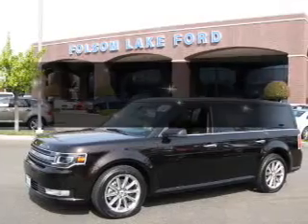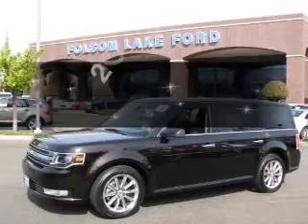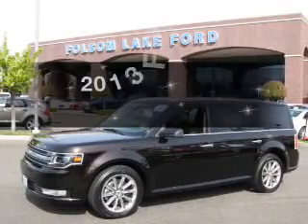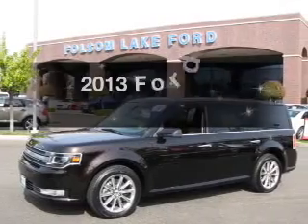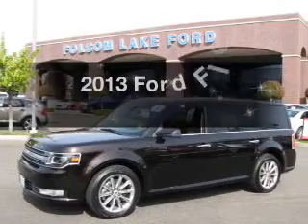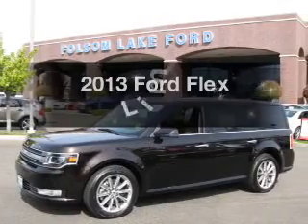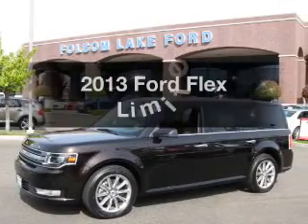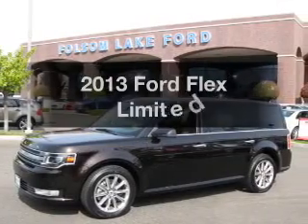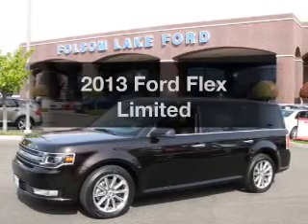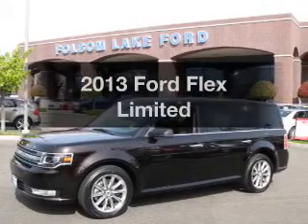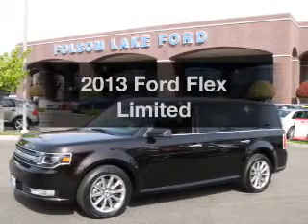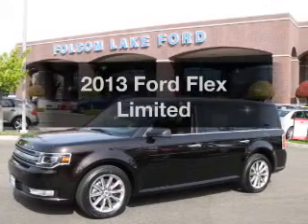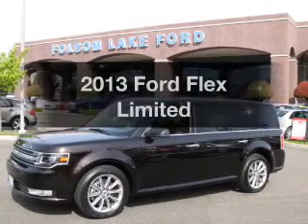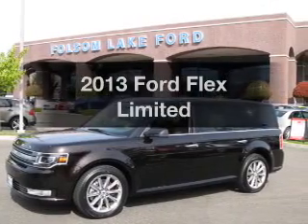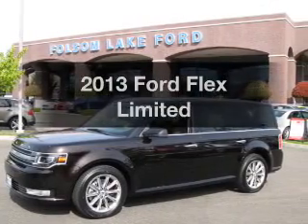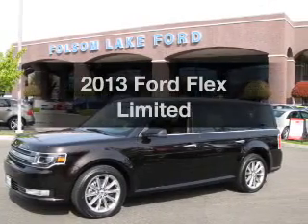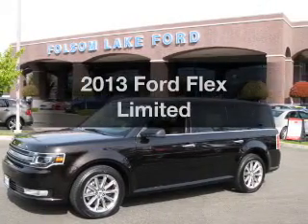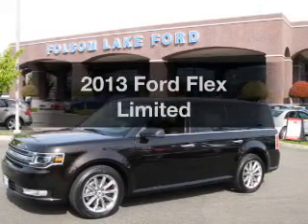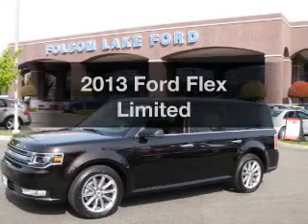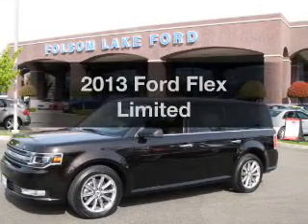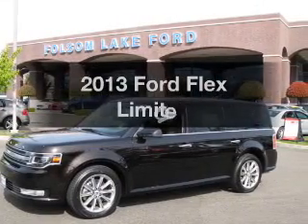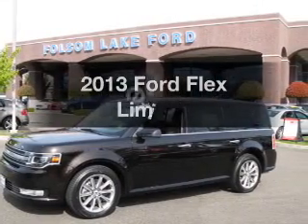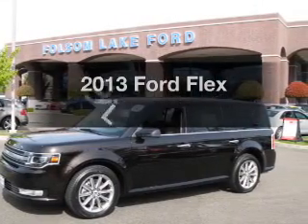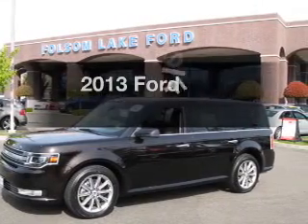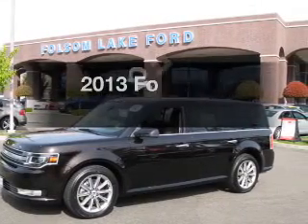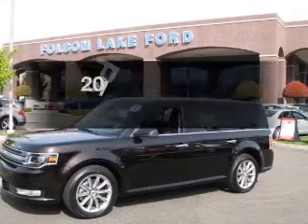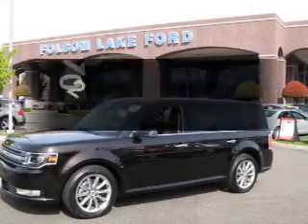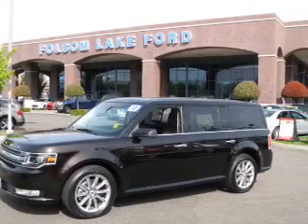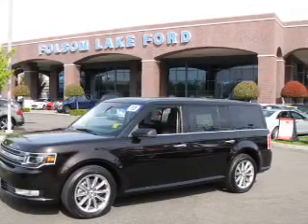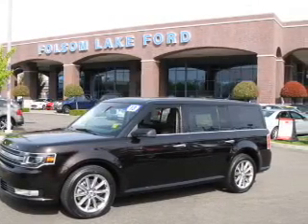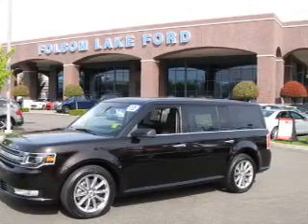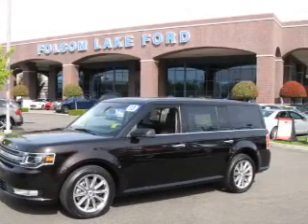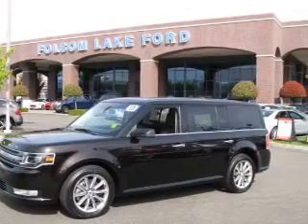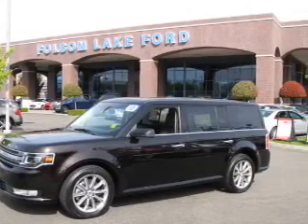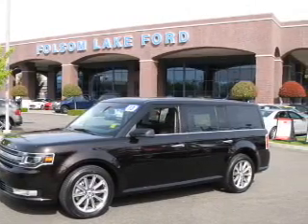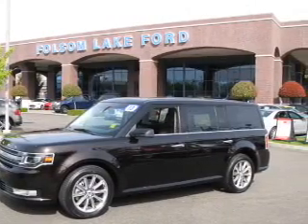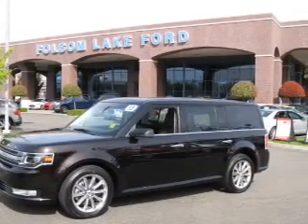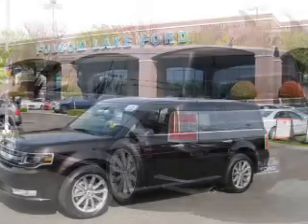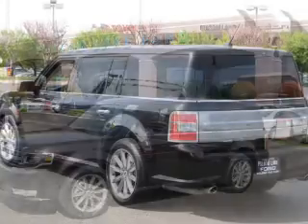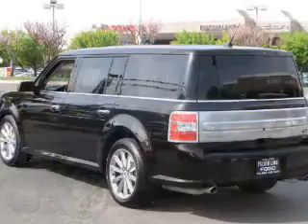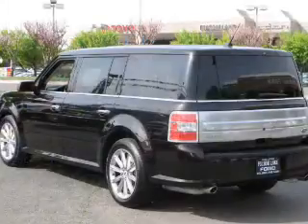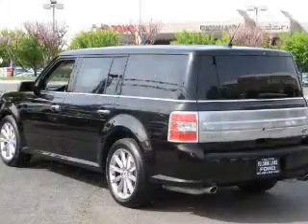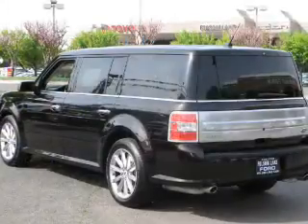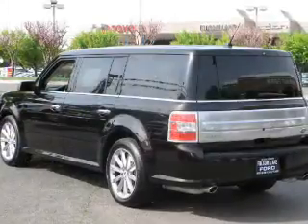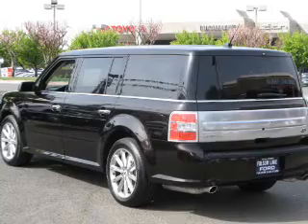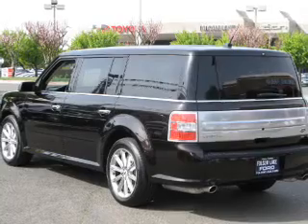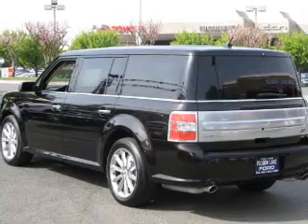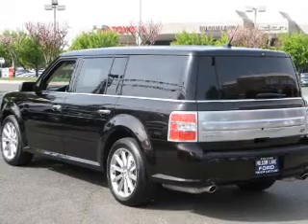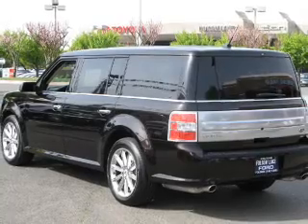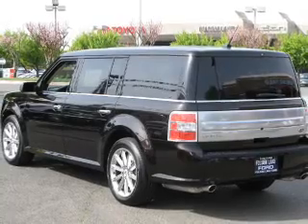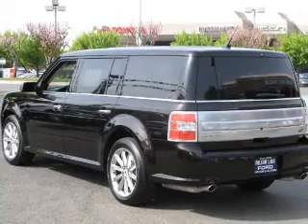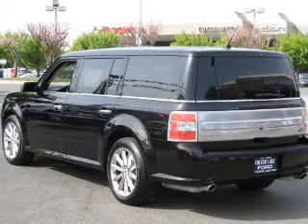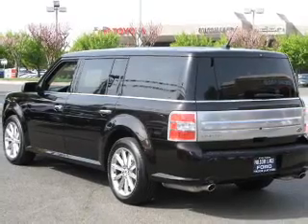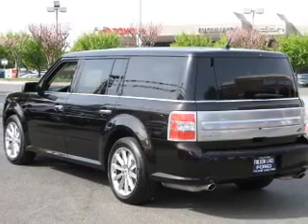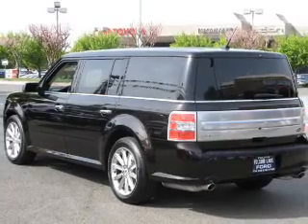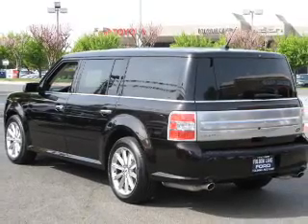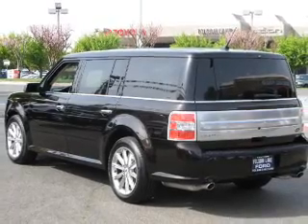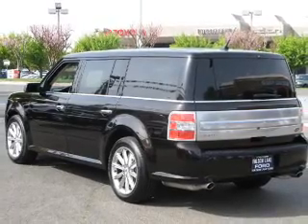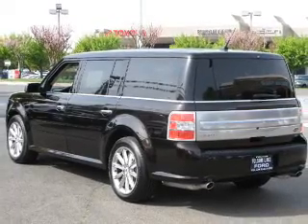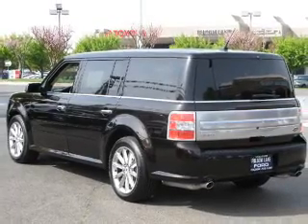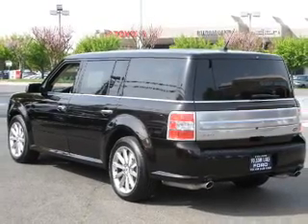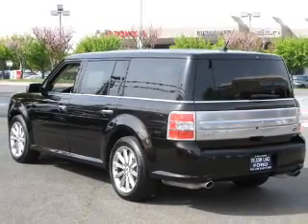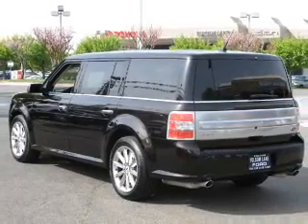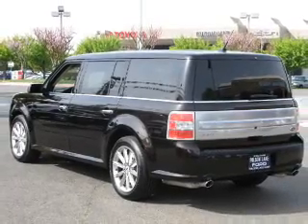Imagine yourself in this 2013 Ford Flex. If you're looking for a first-rate auto, this one could be yours today.